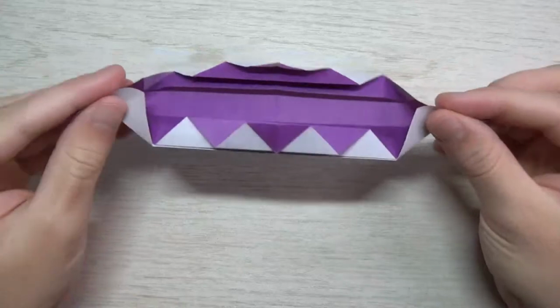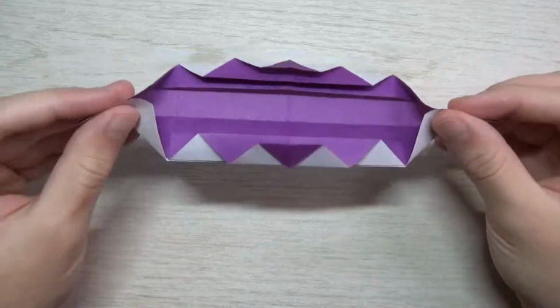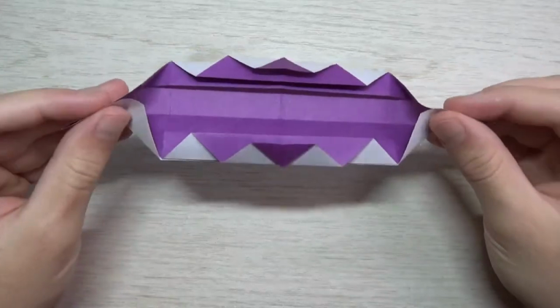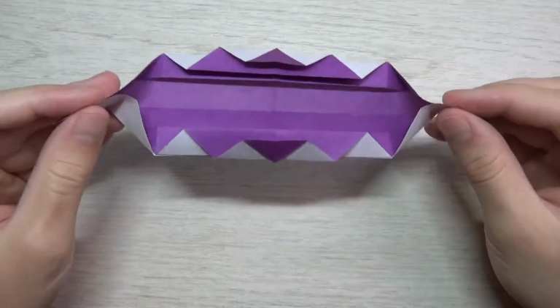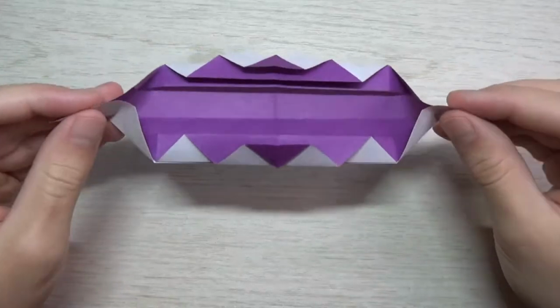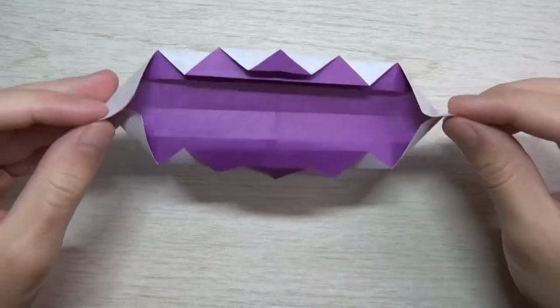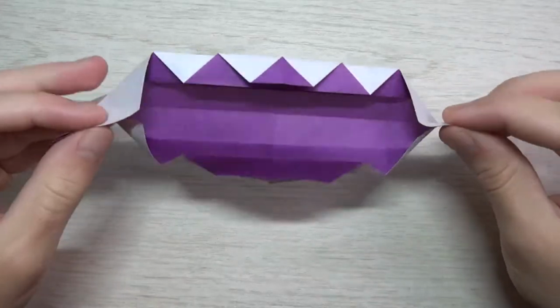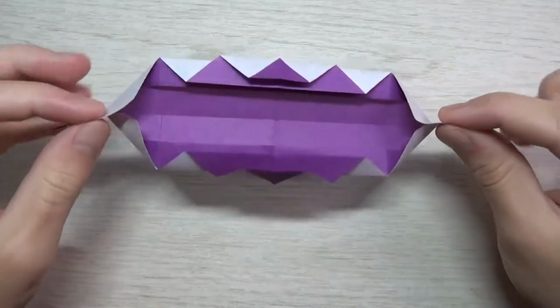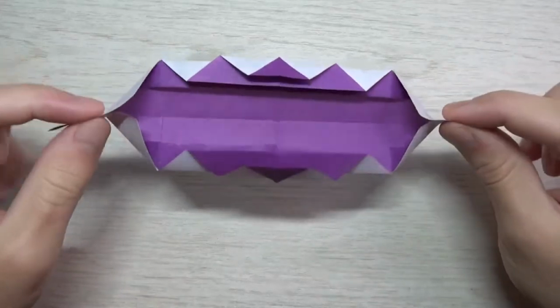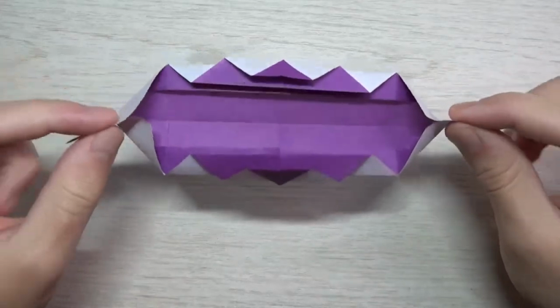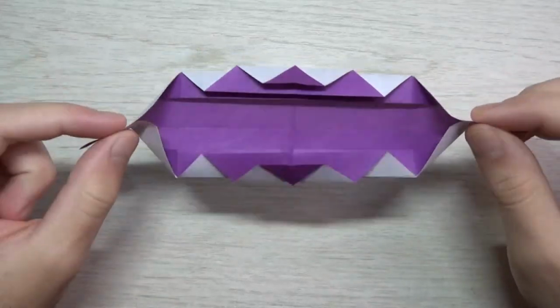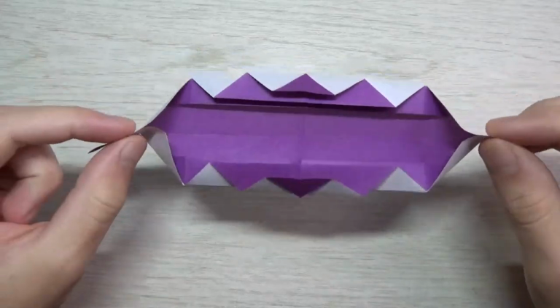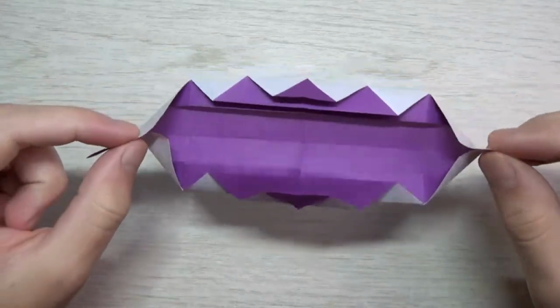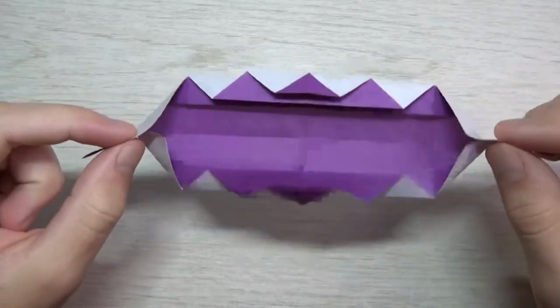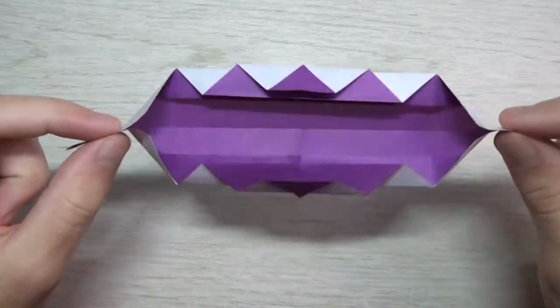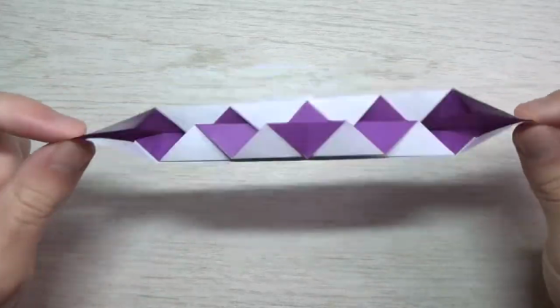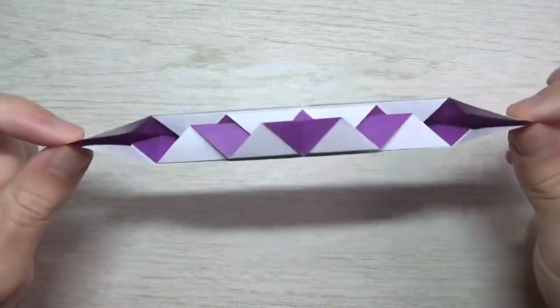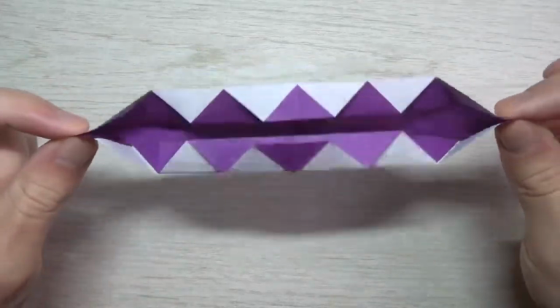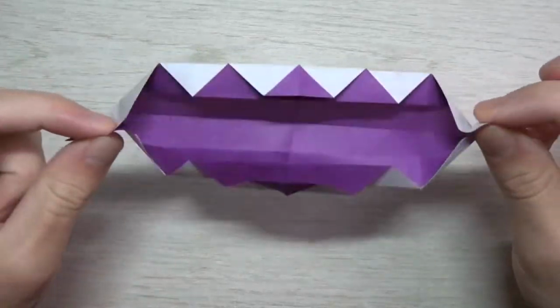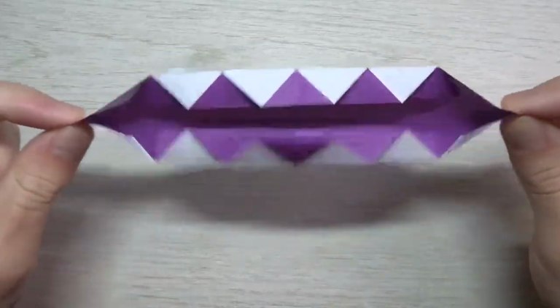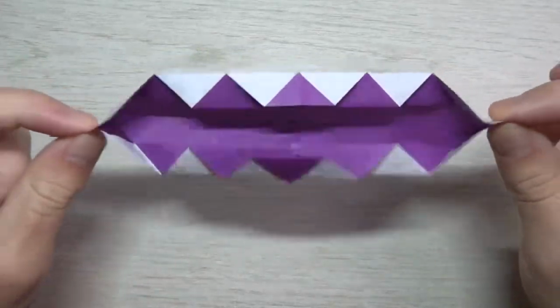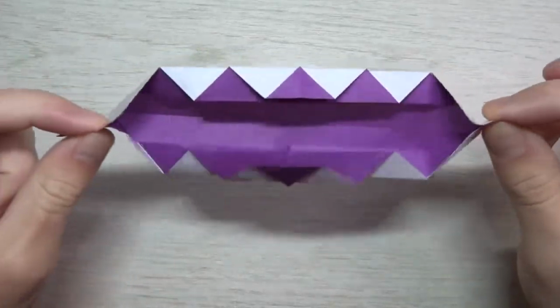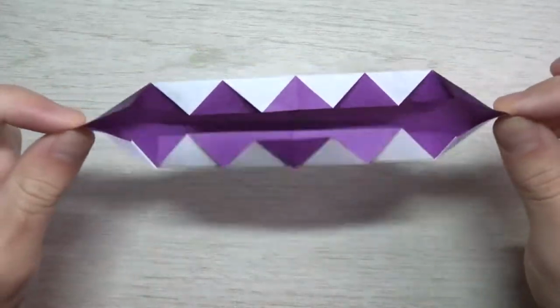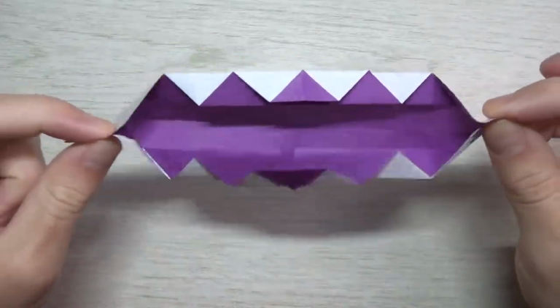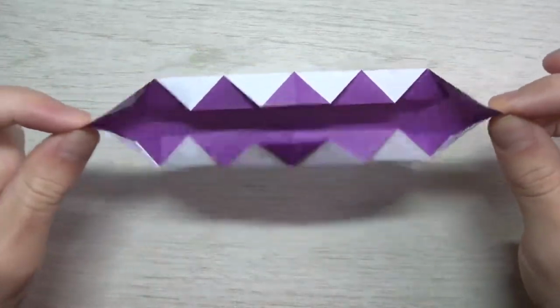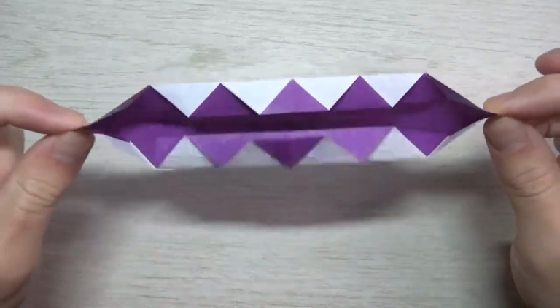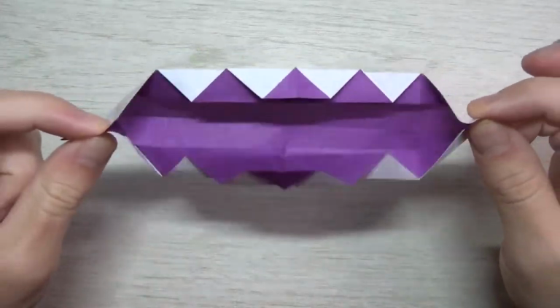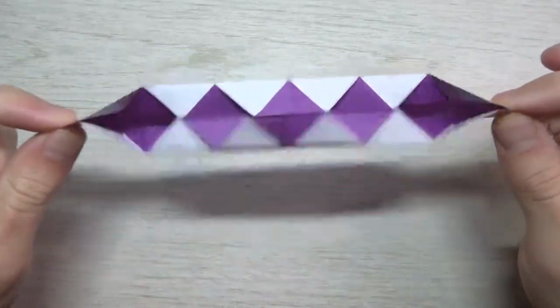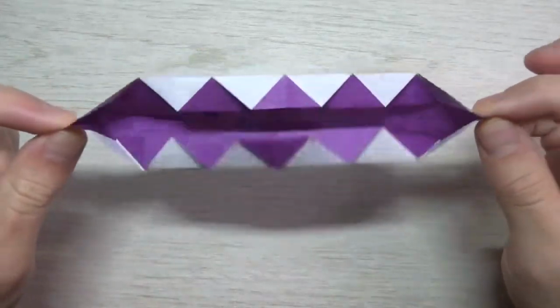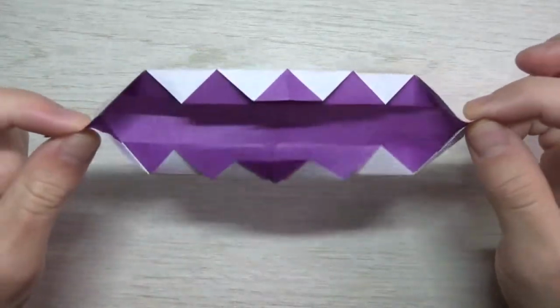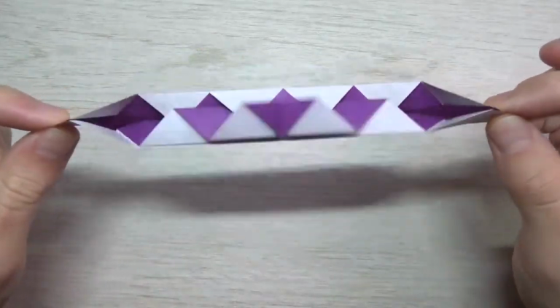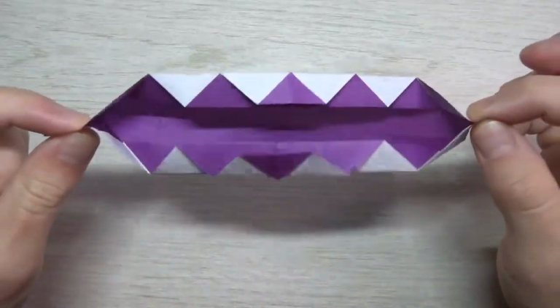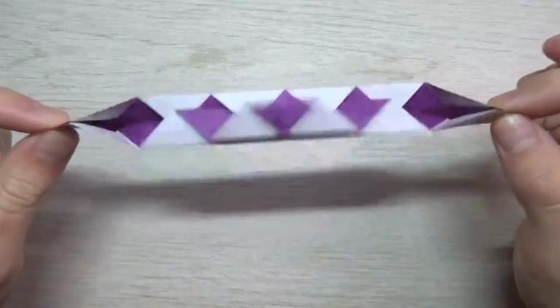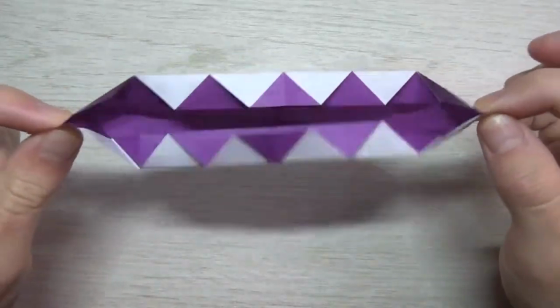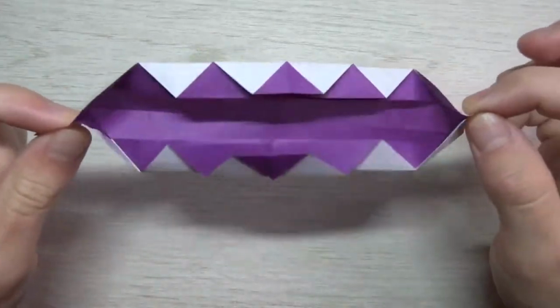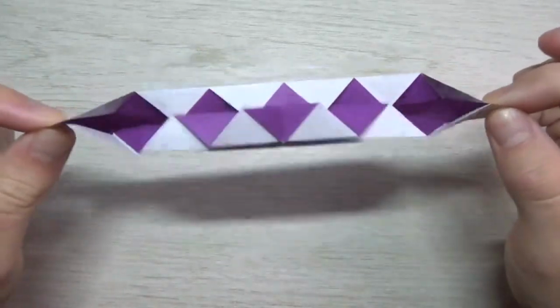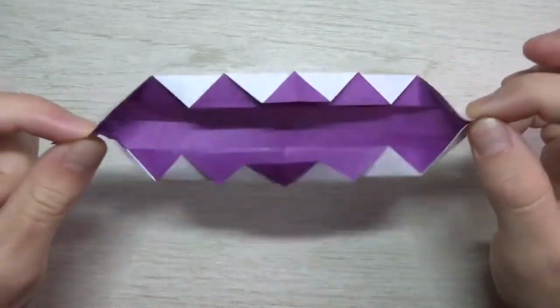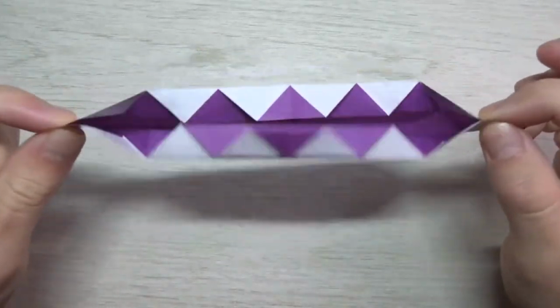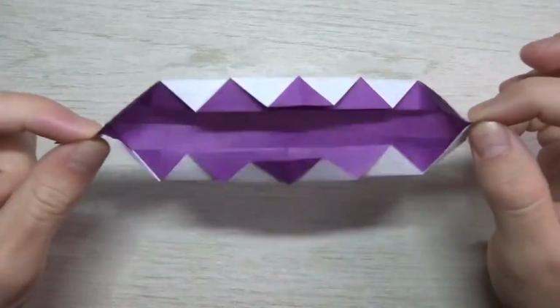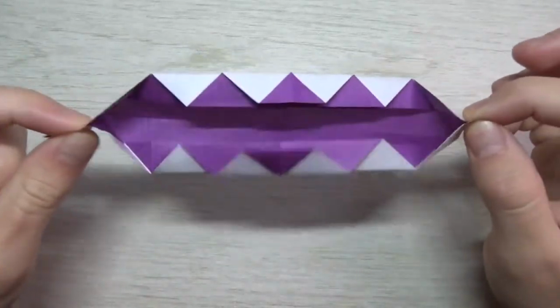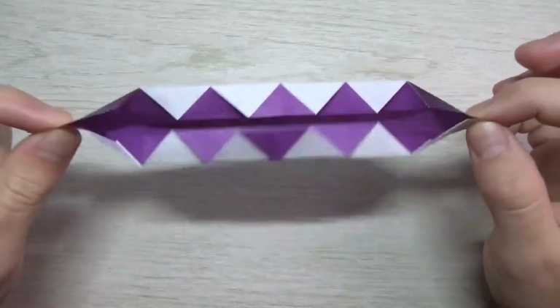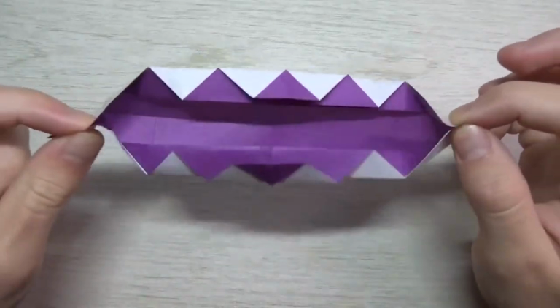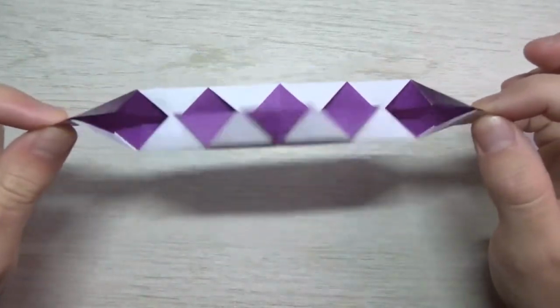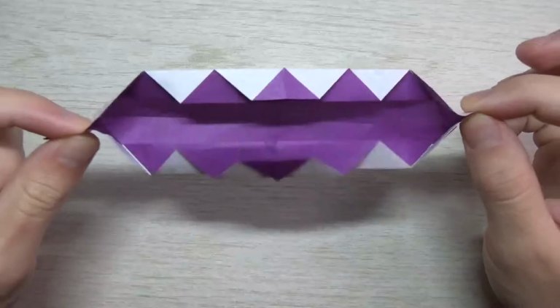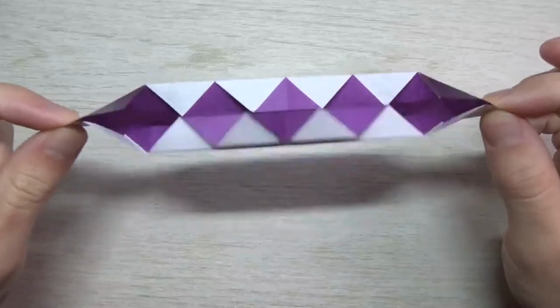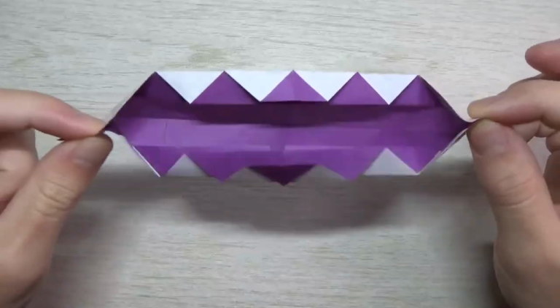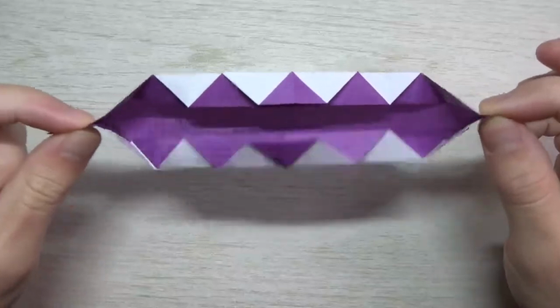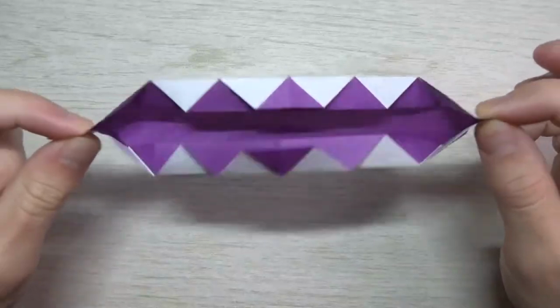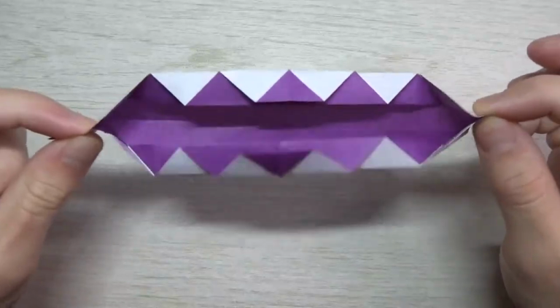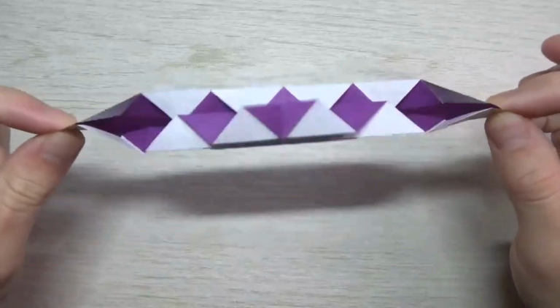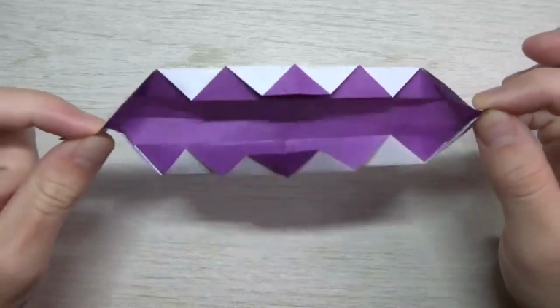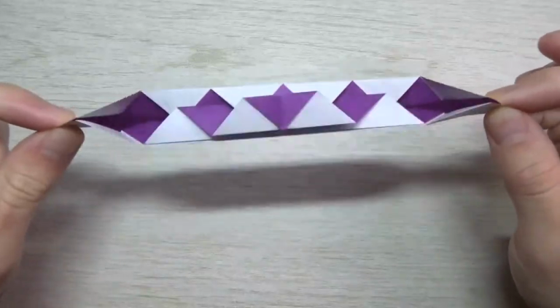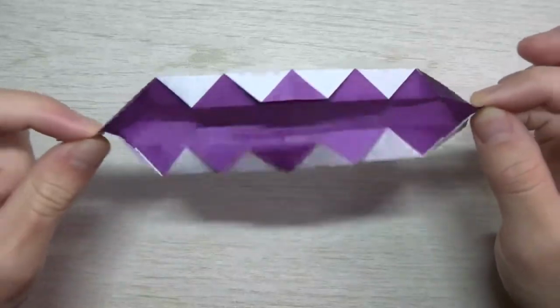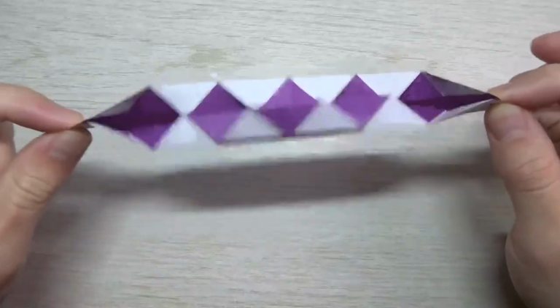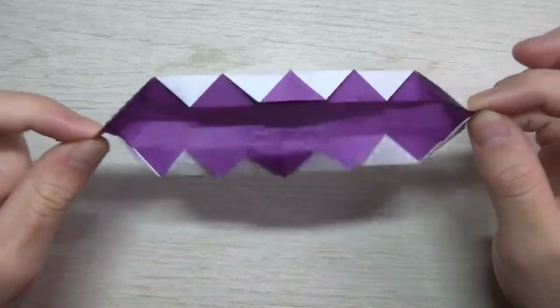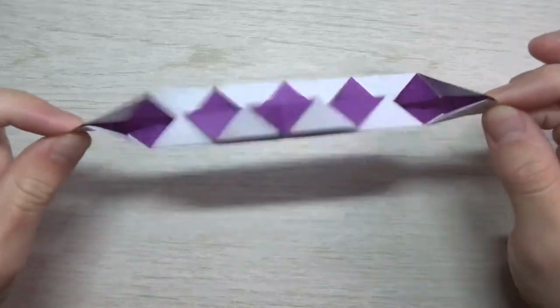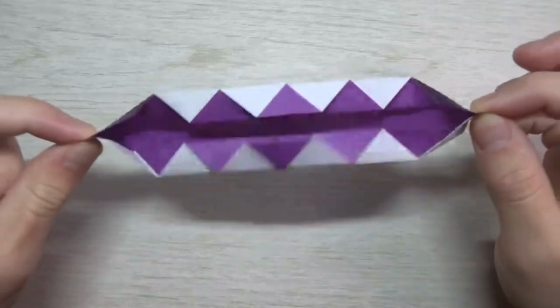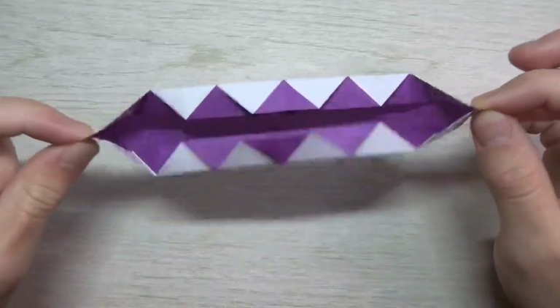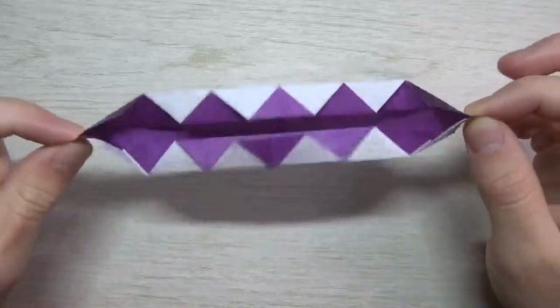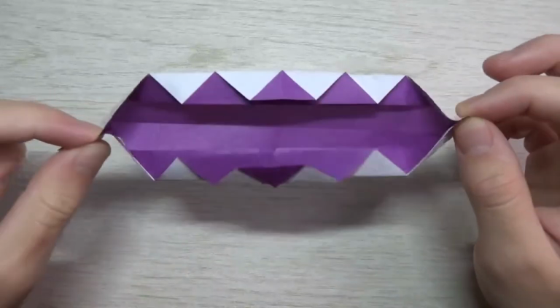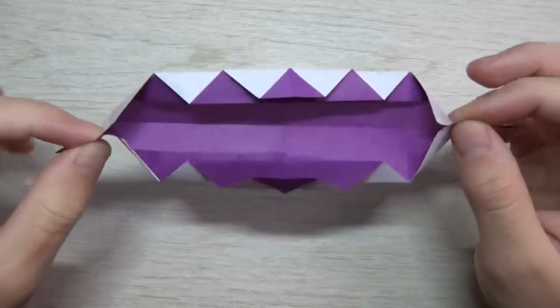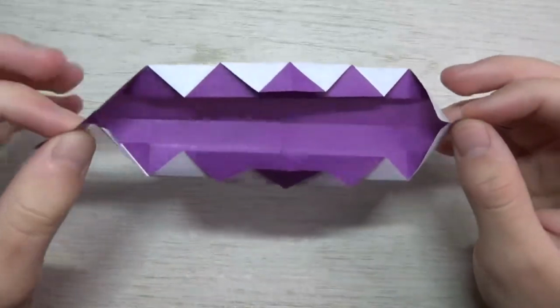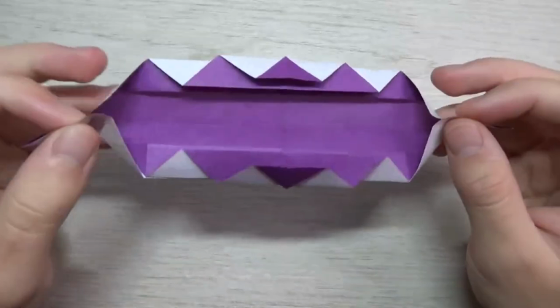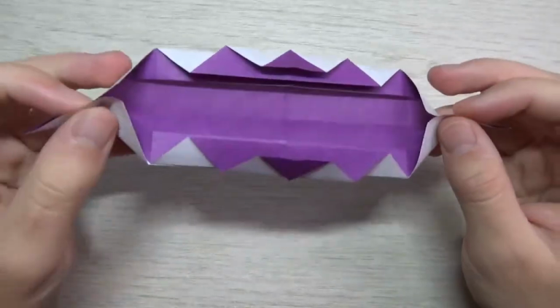You just pull these two flaps, and this is how they work. Isn't that cool? It's perfect for Halloween.